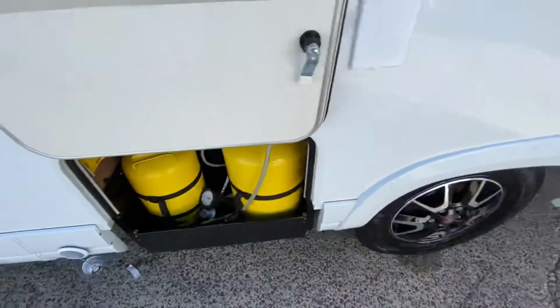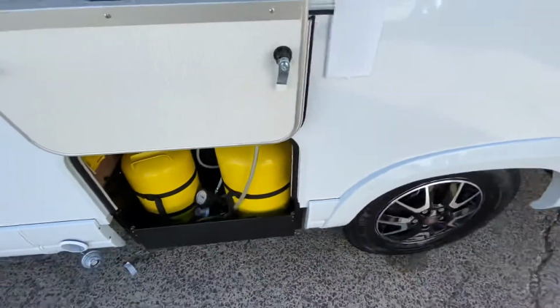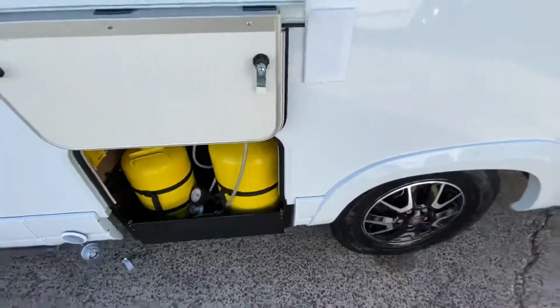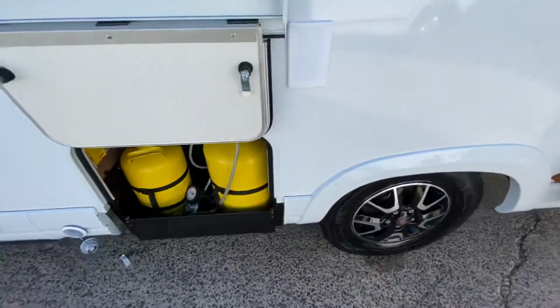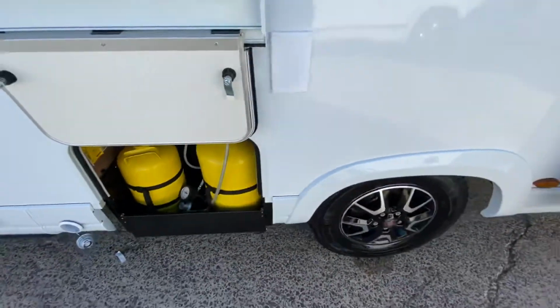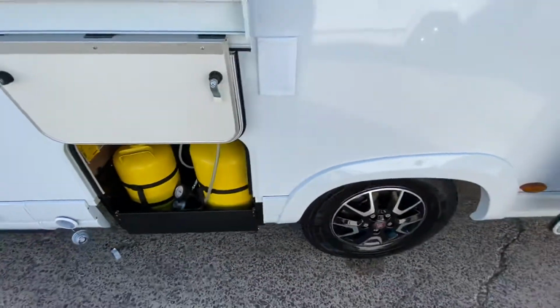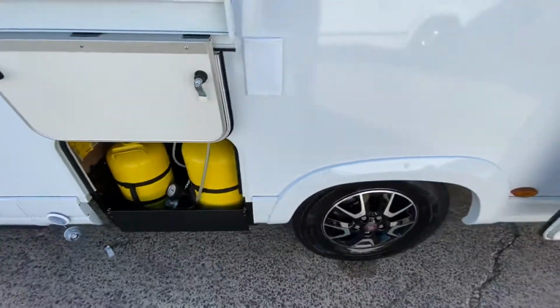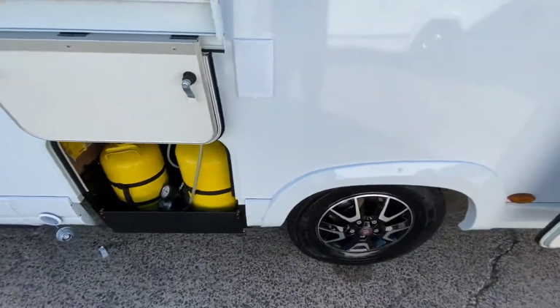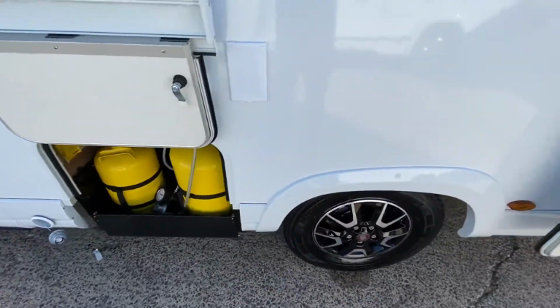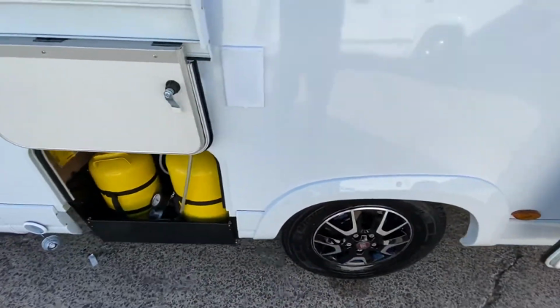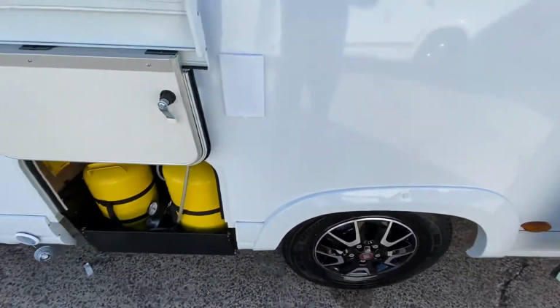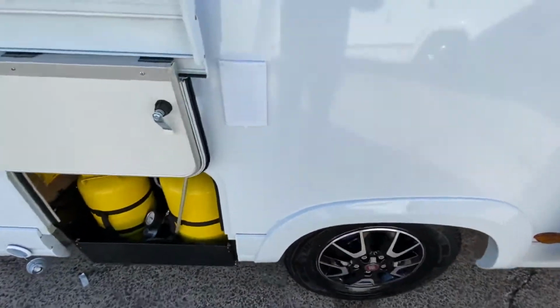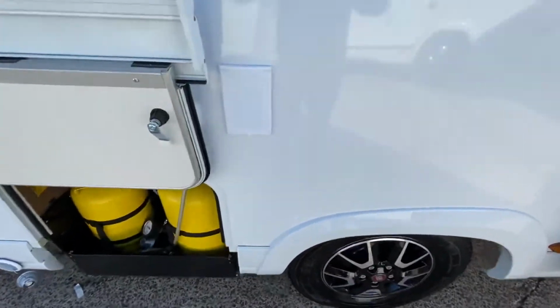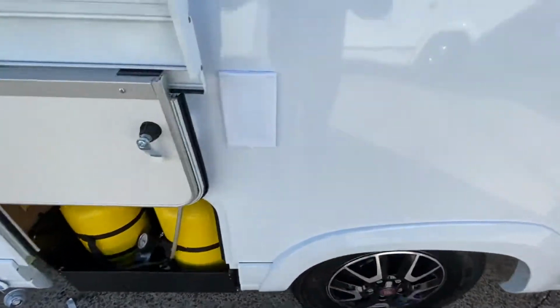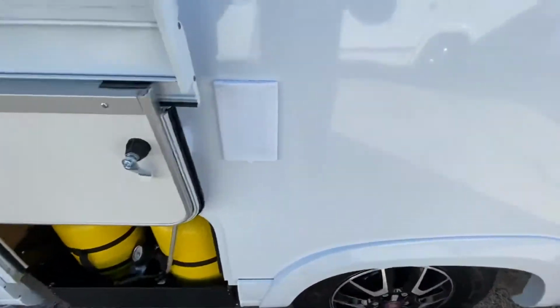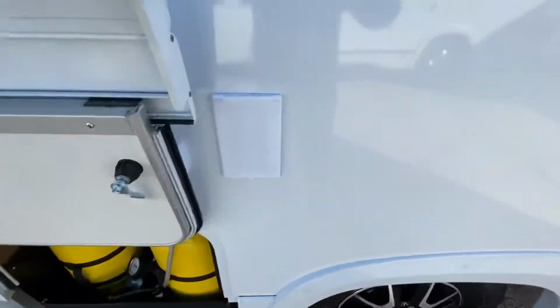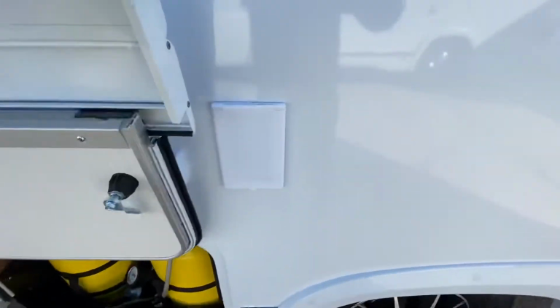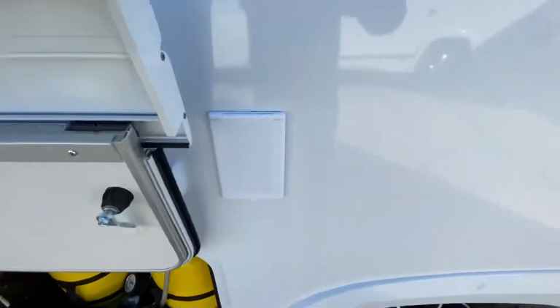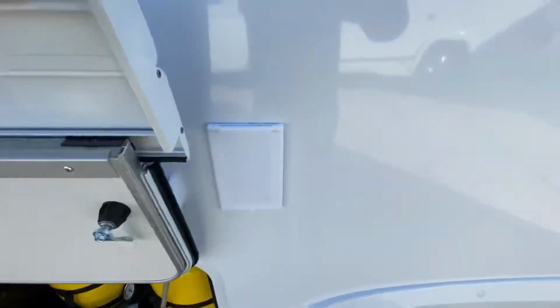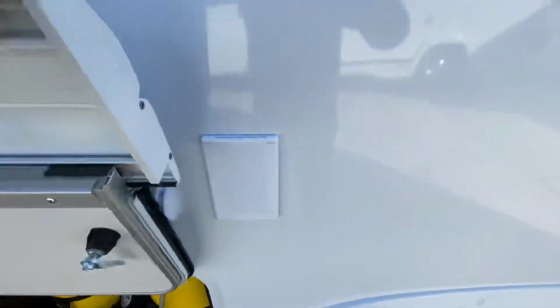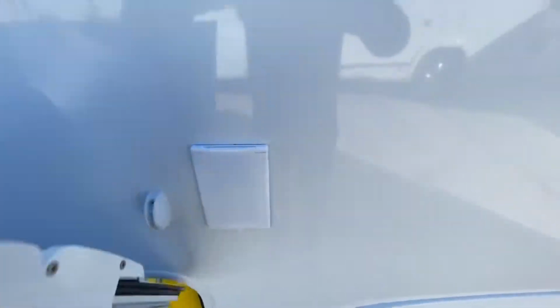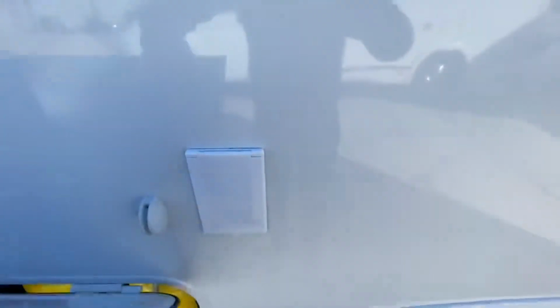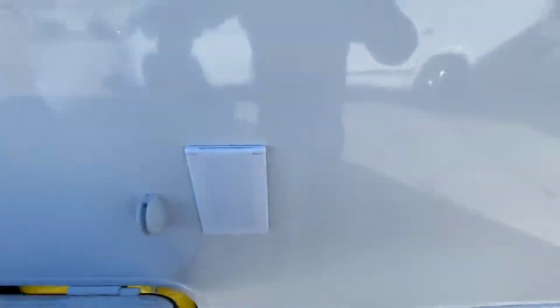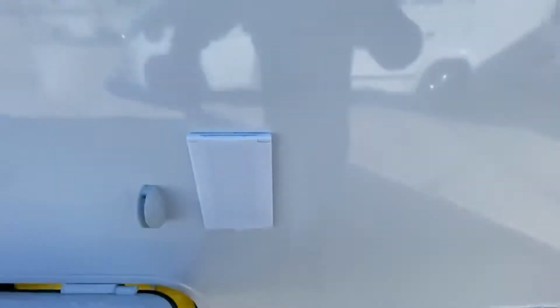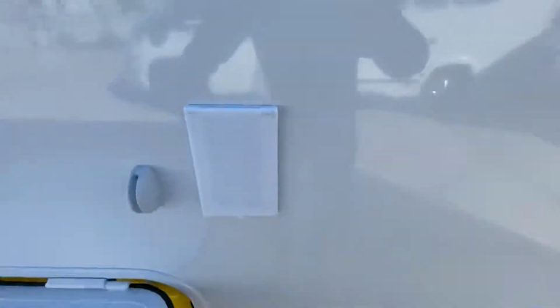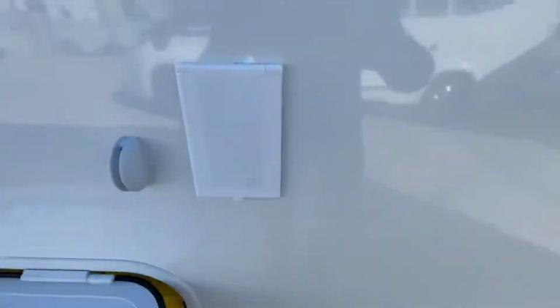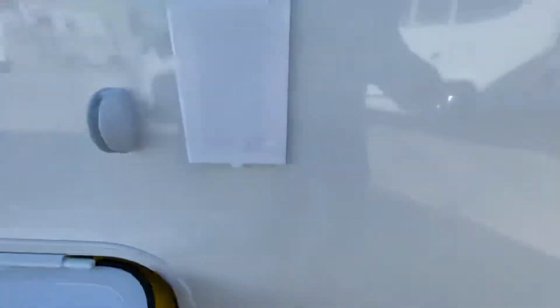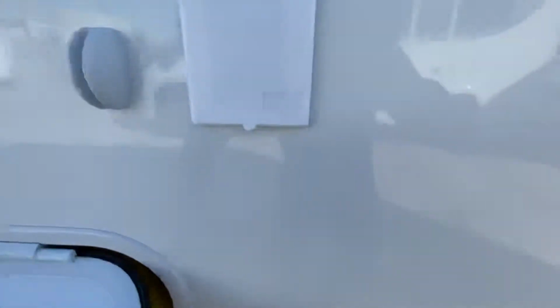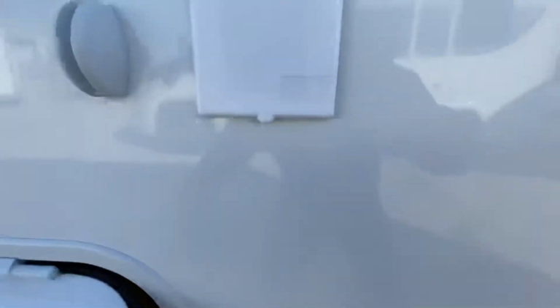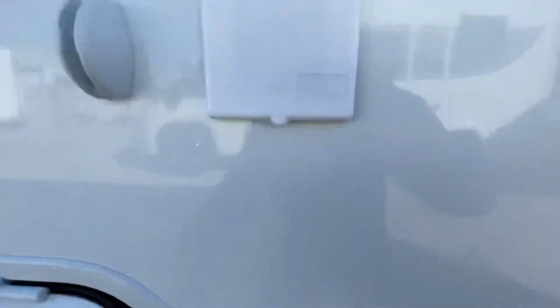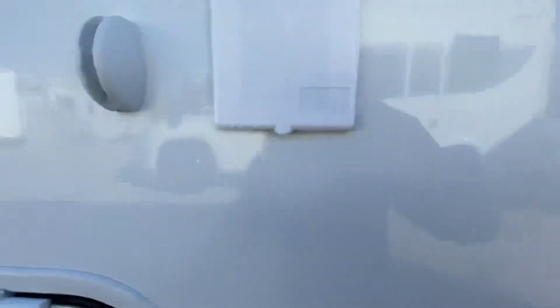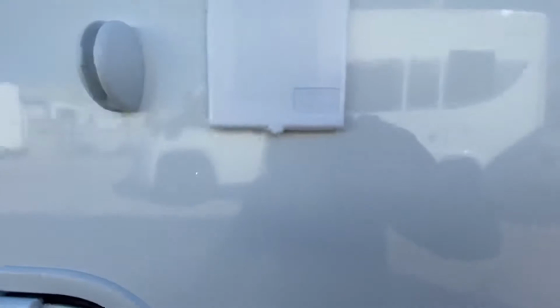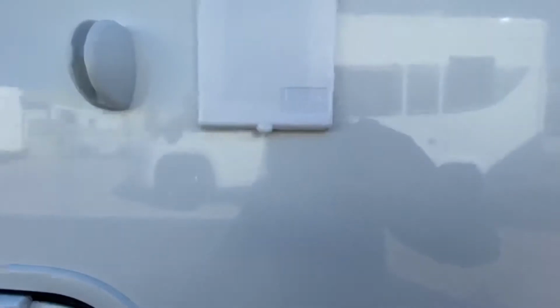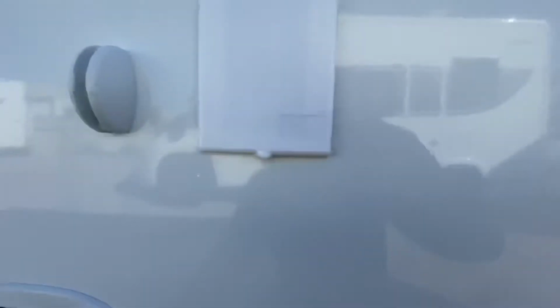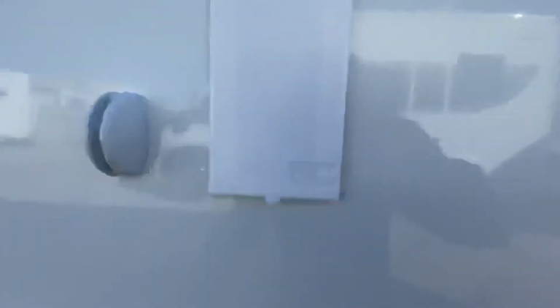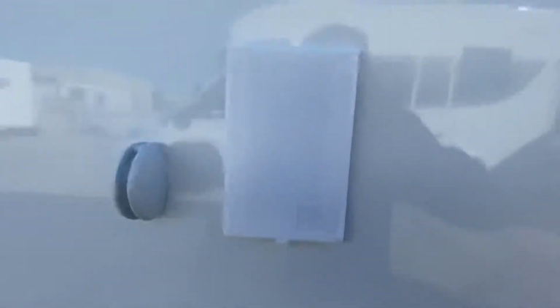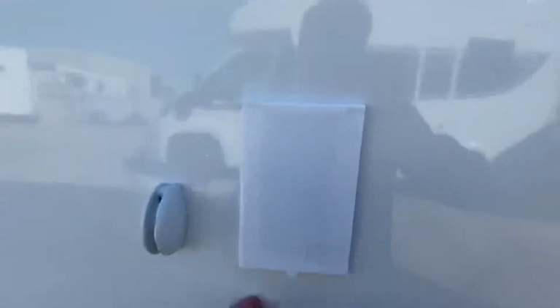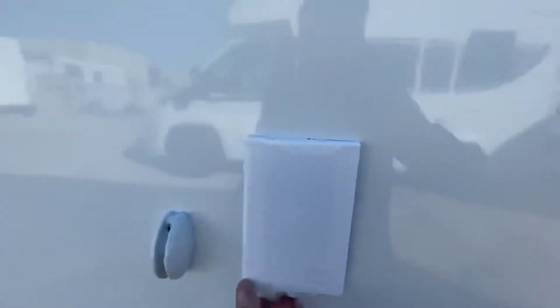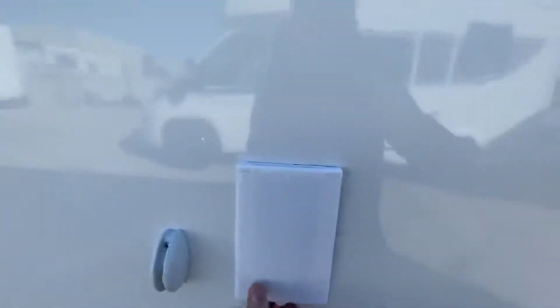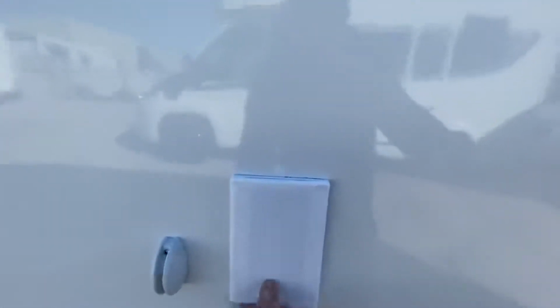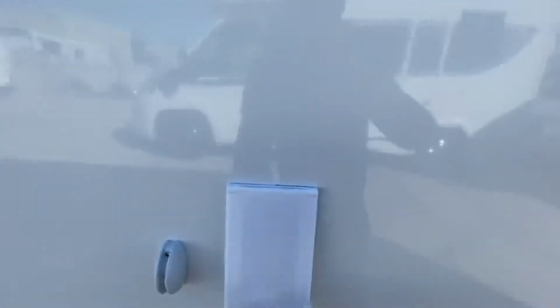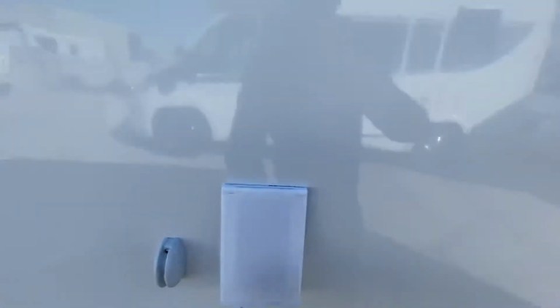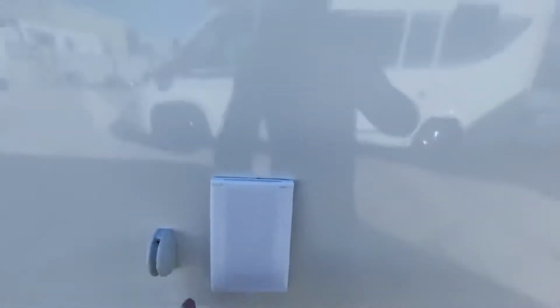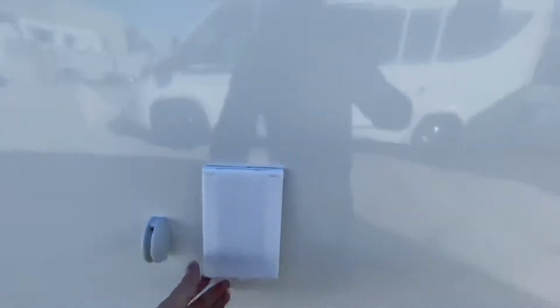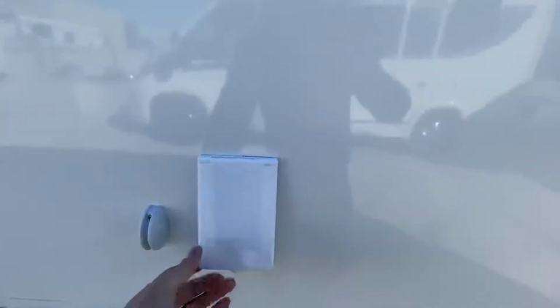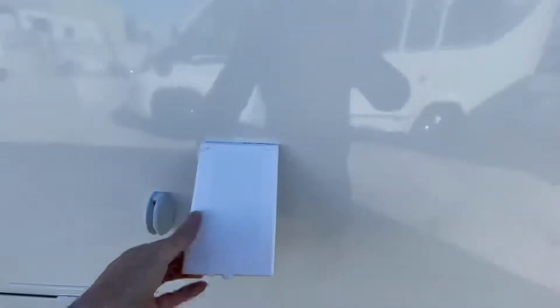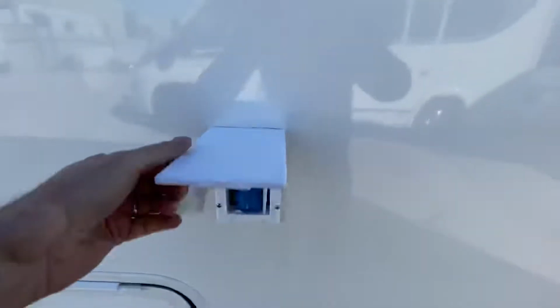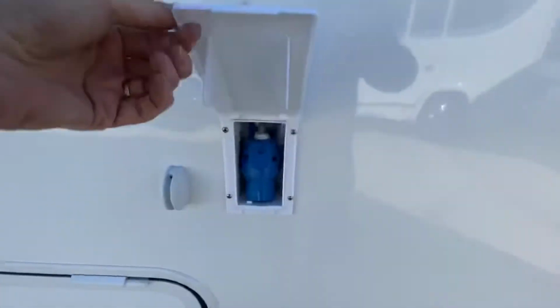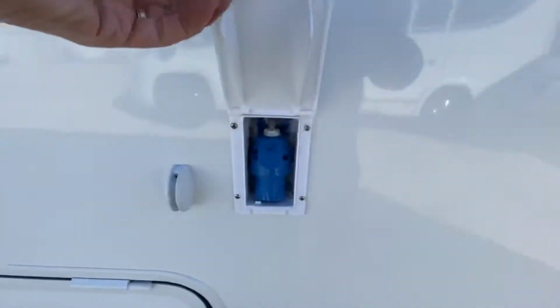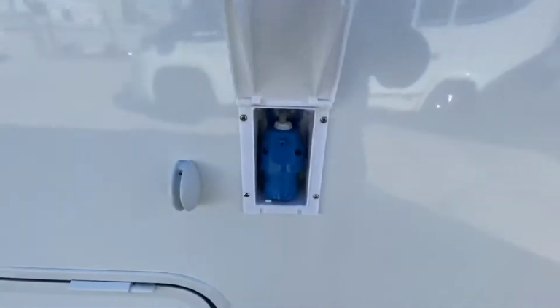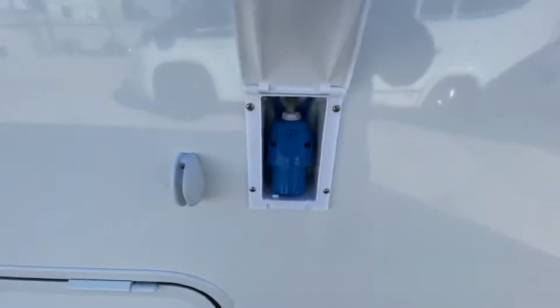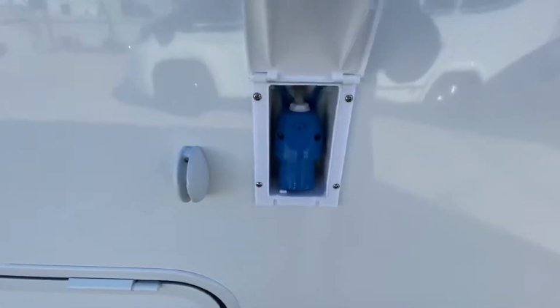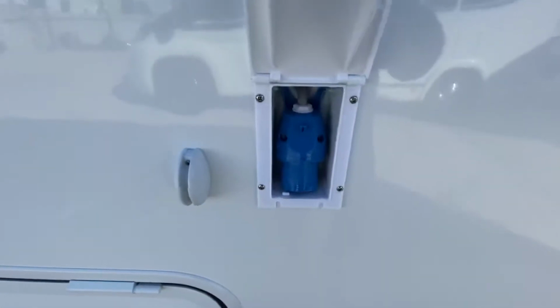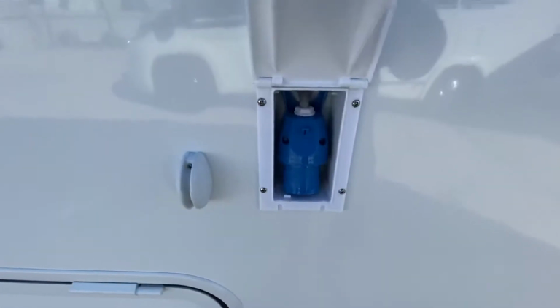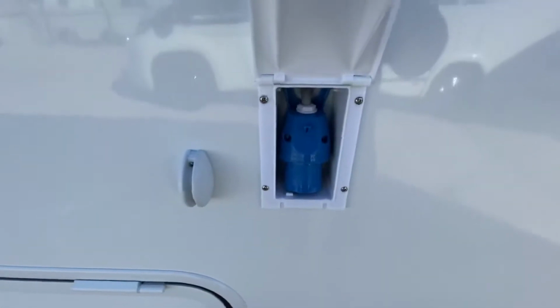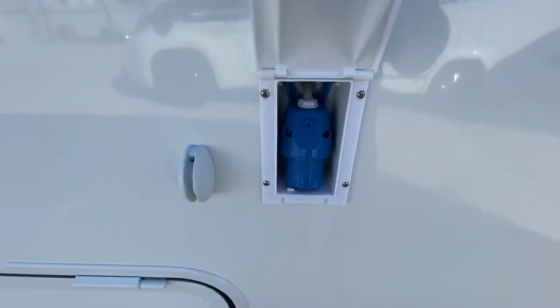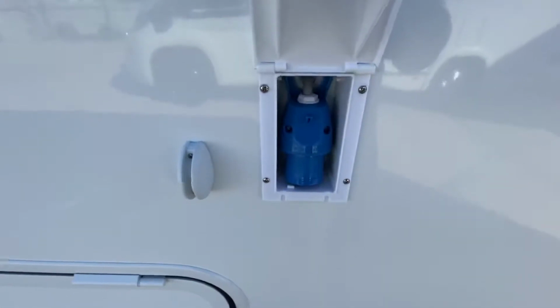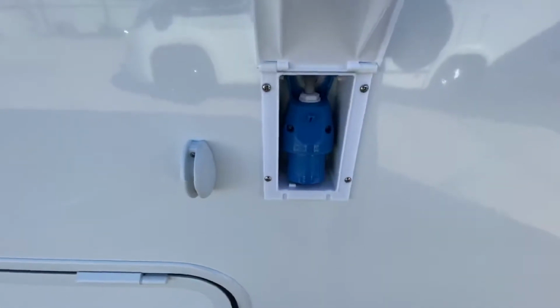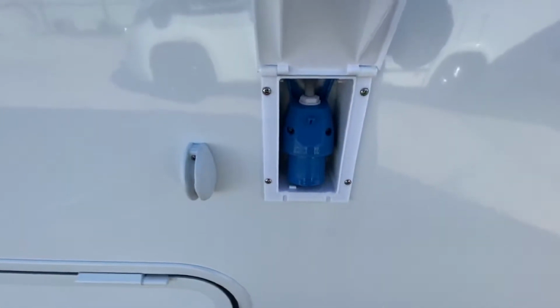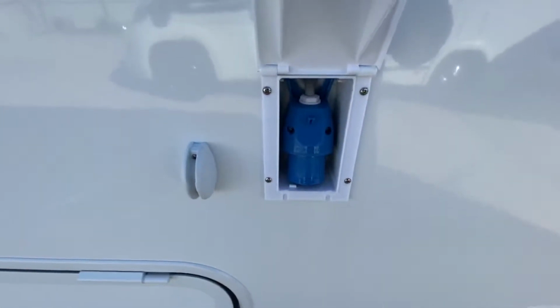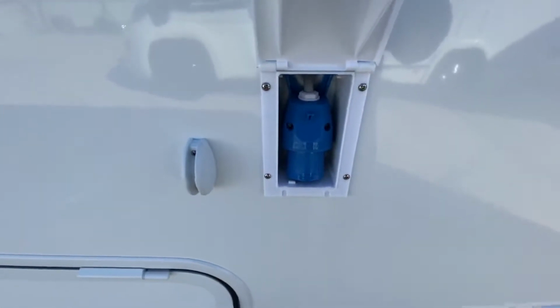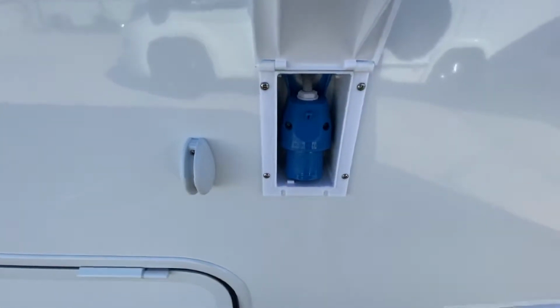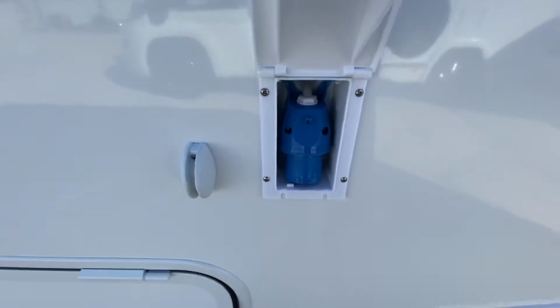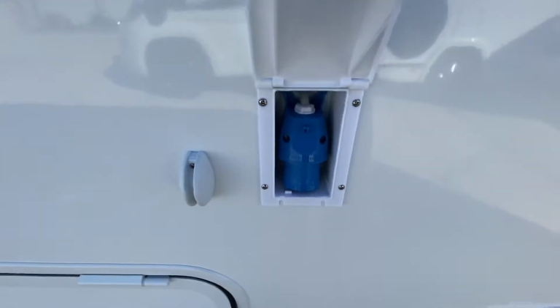On down the side of the vehicle, we've got a 240-volt inlet. Again, cables are in the garage.